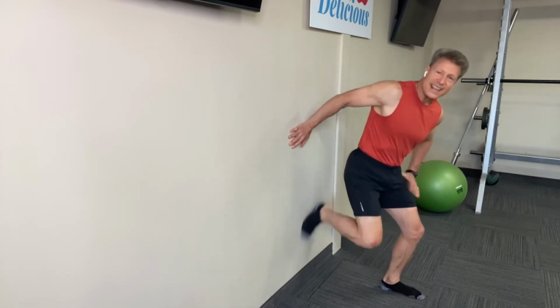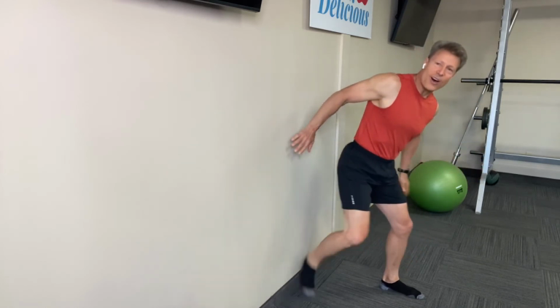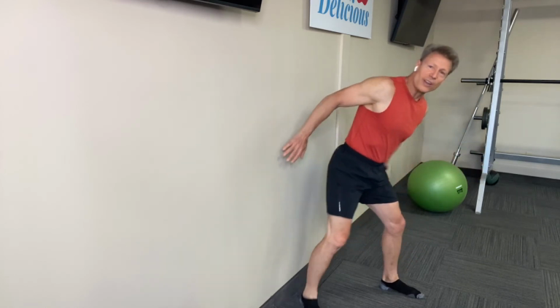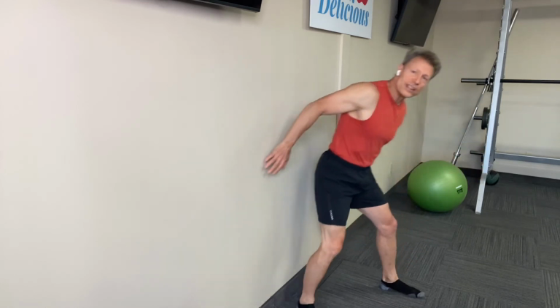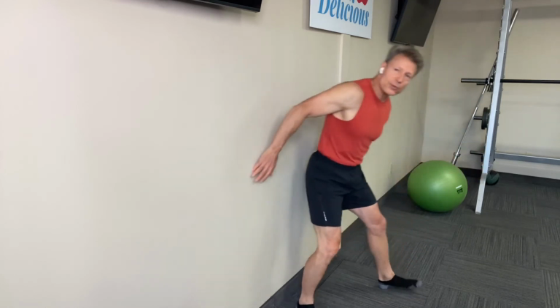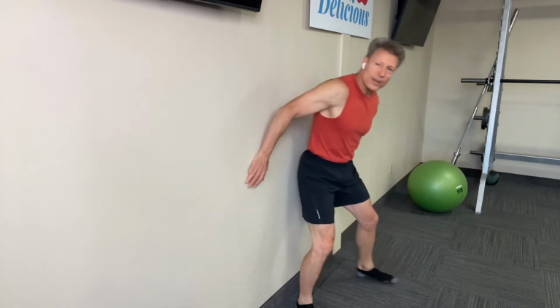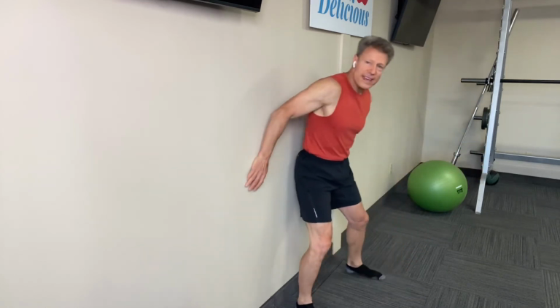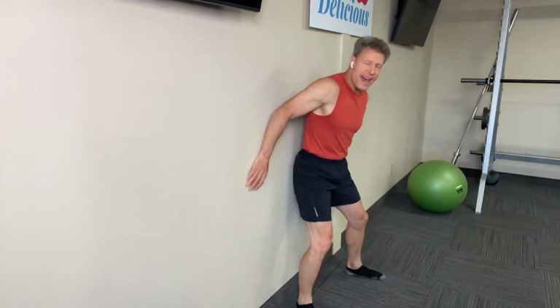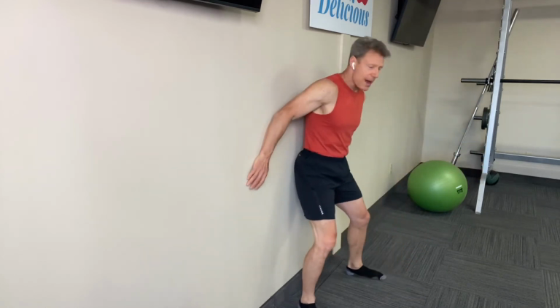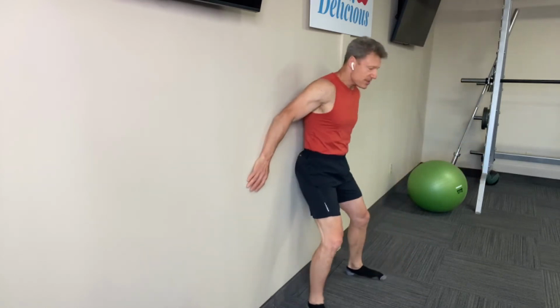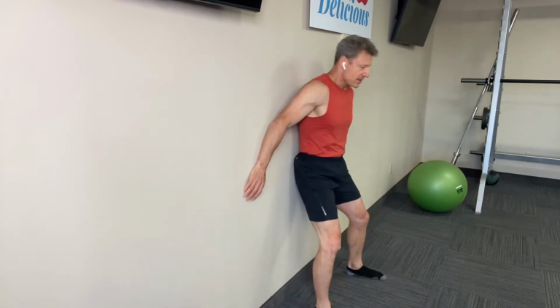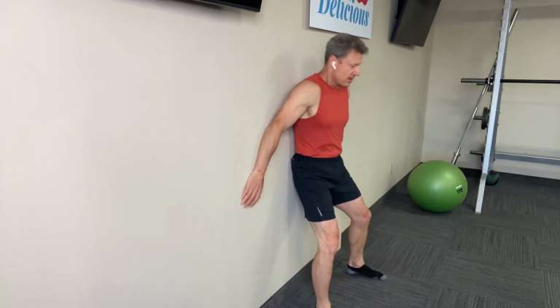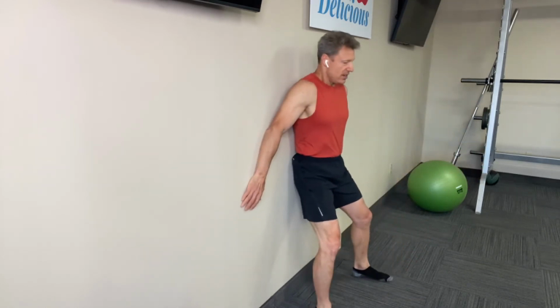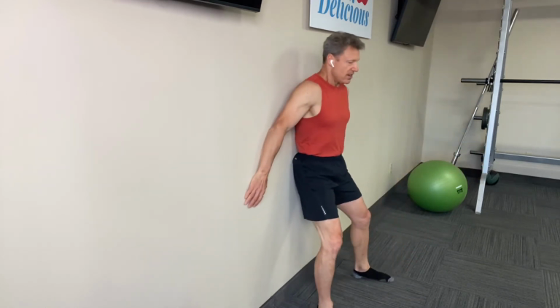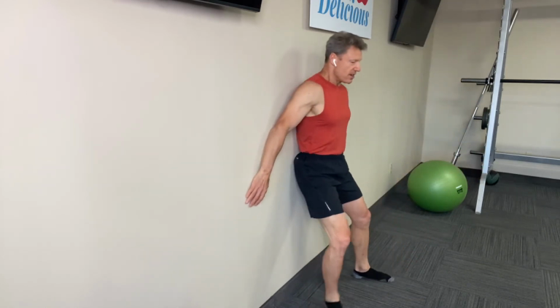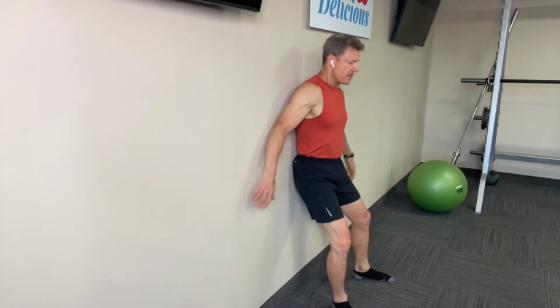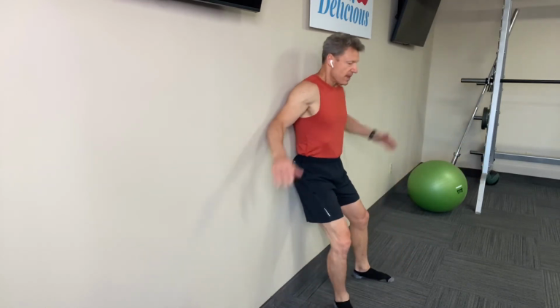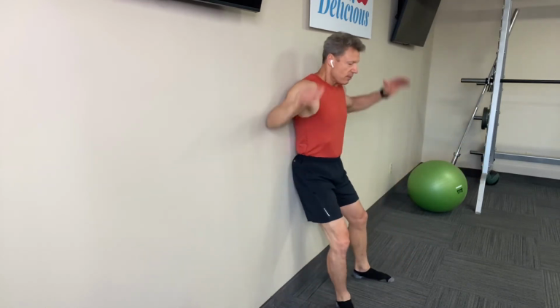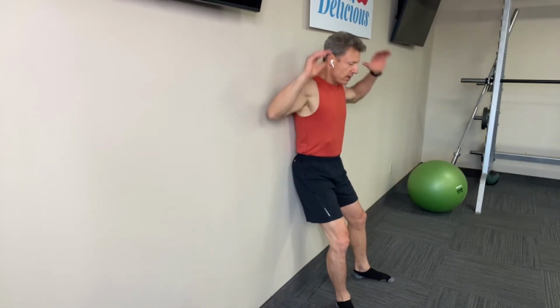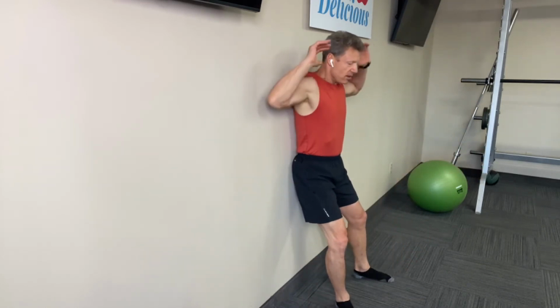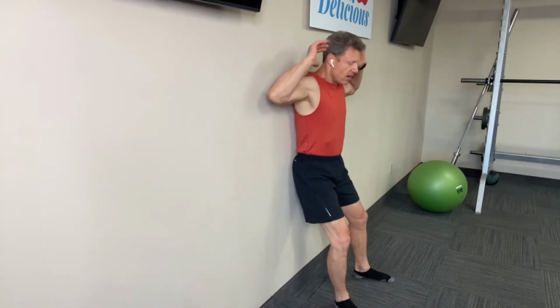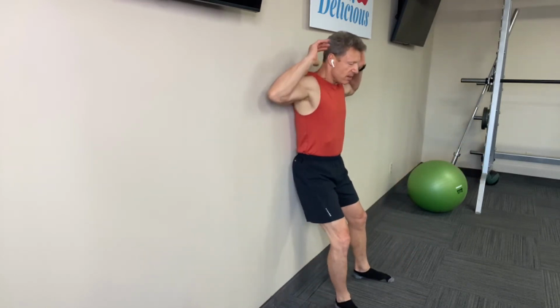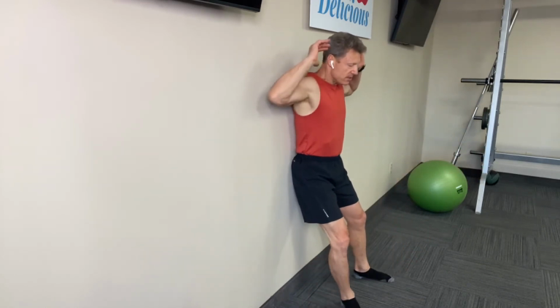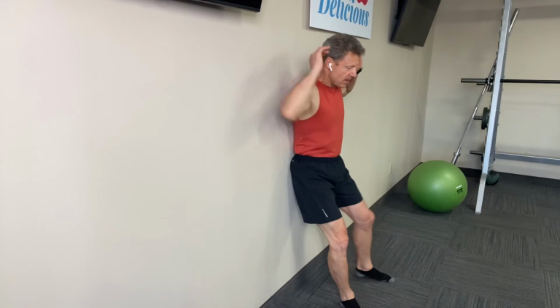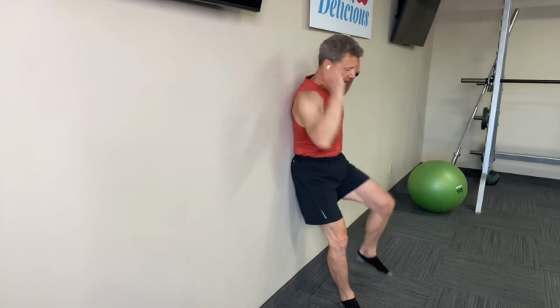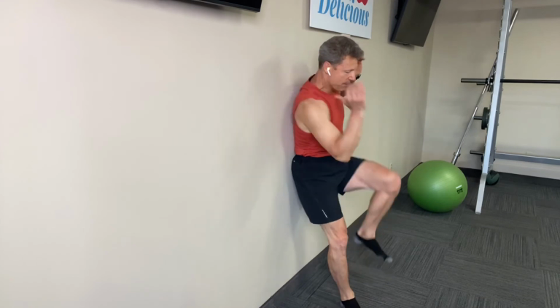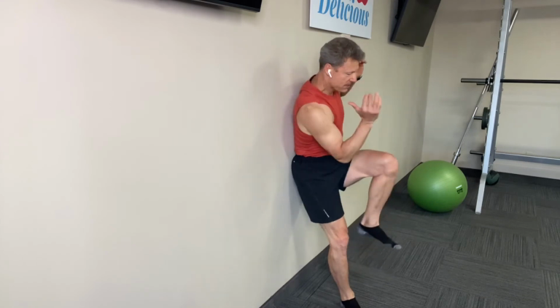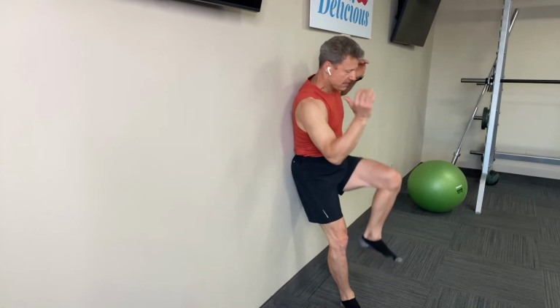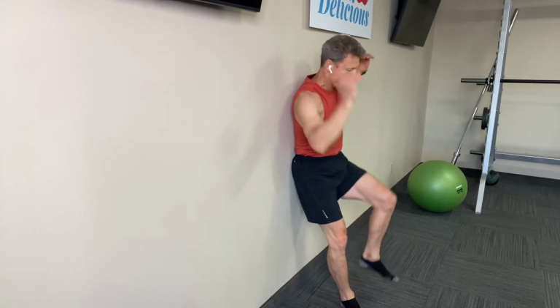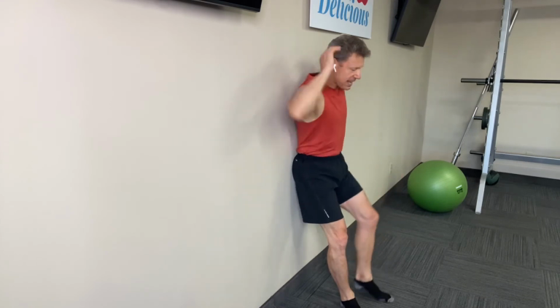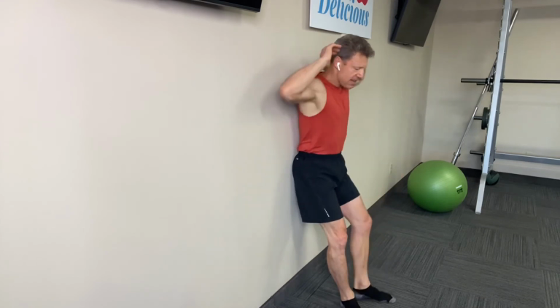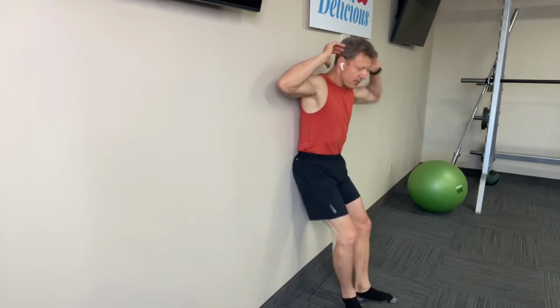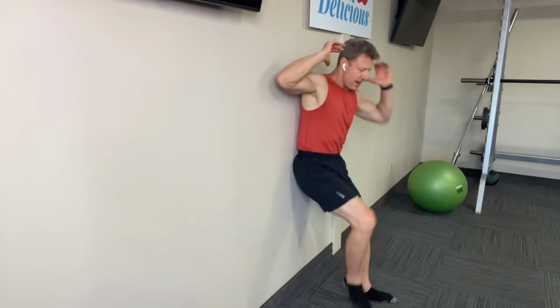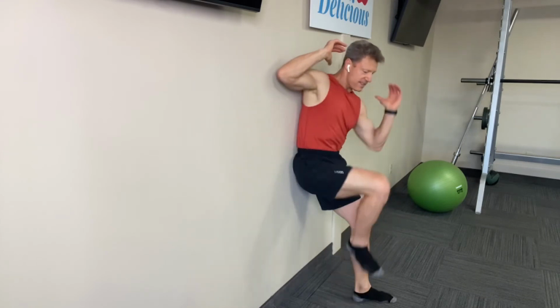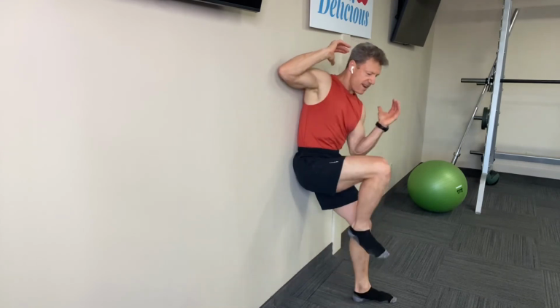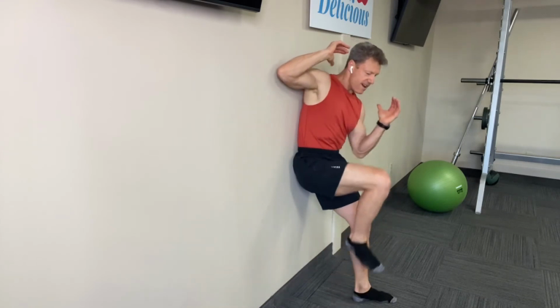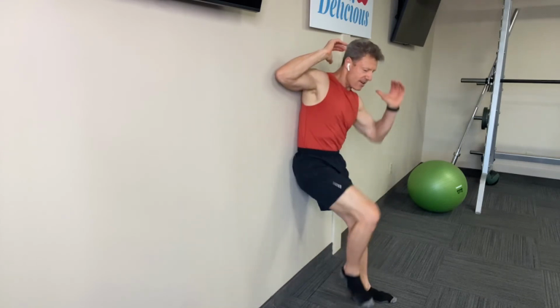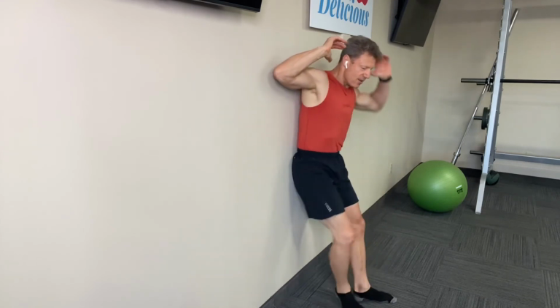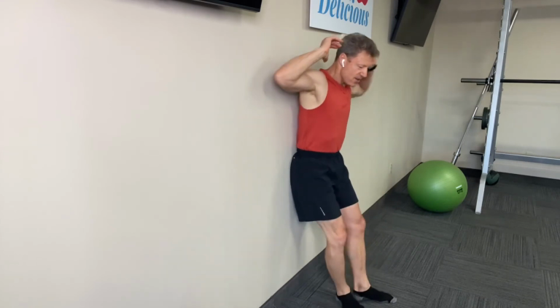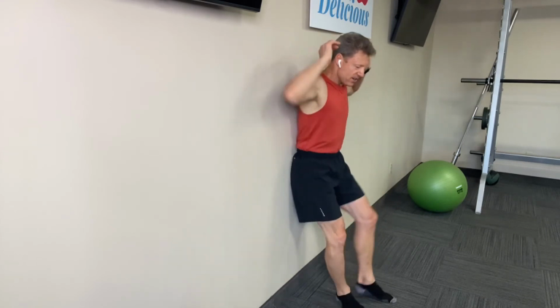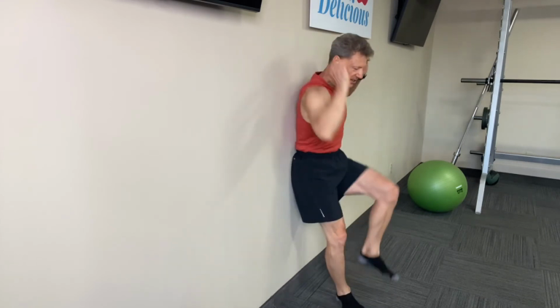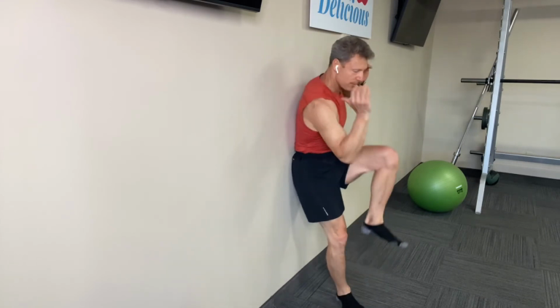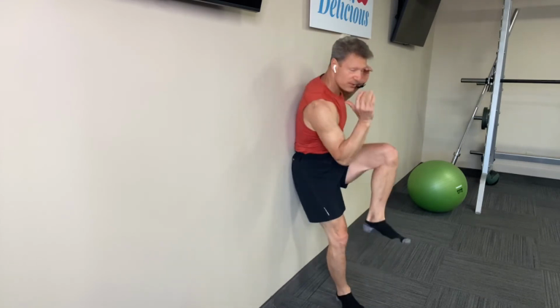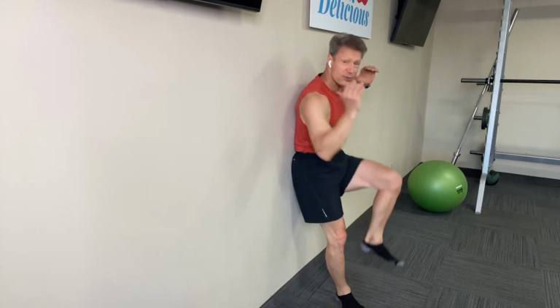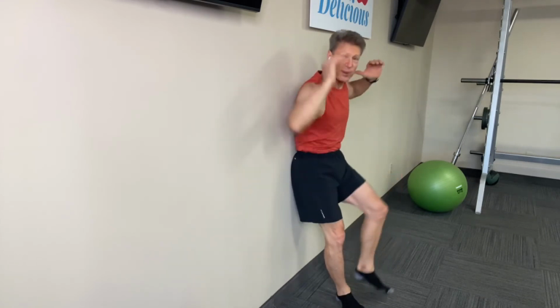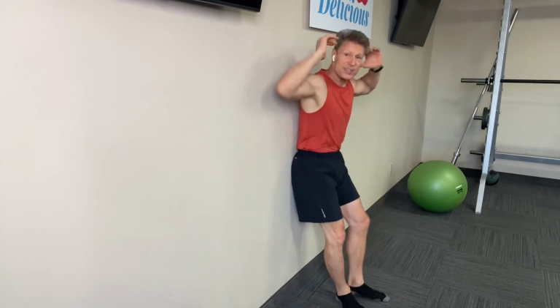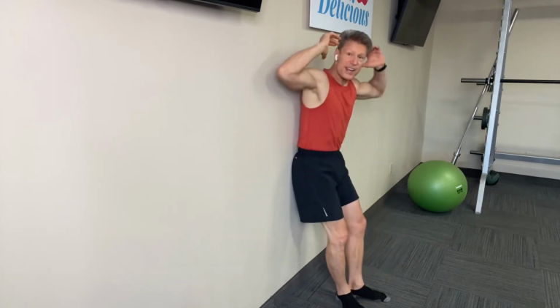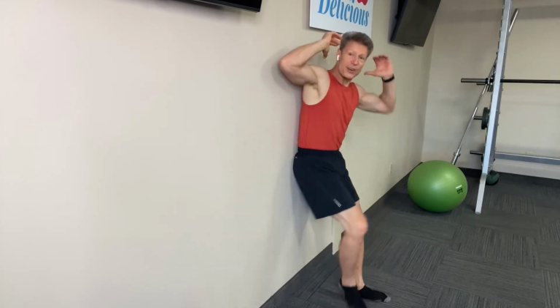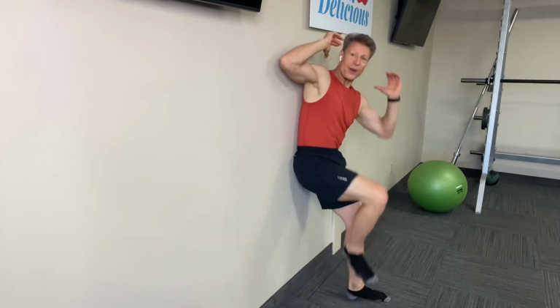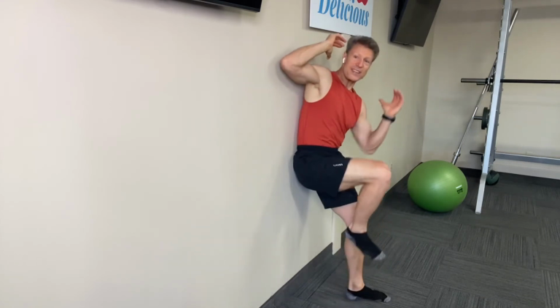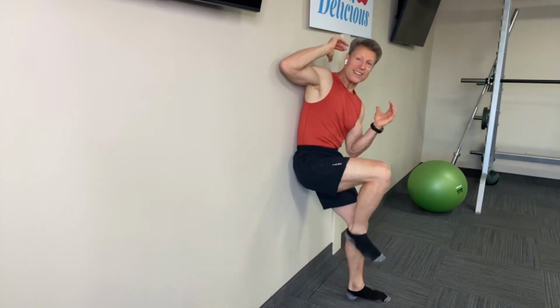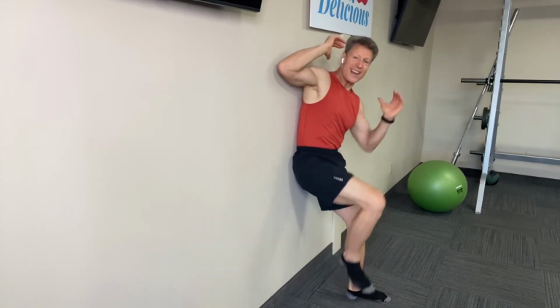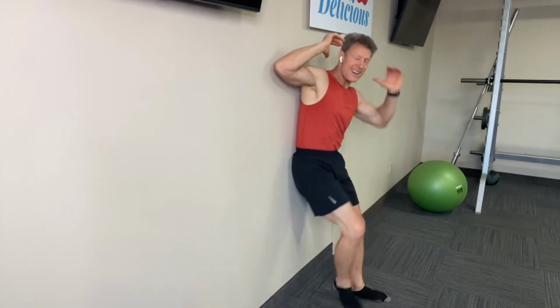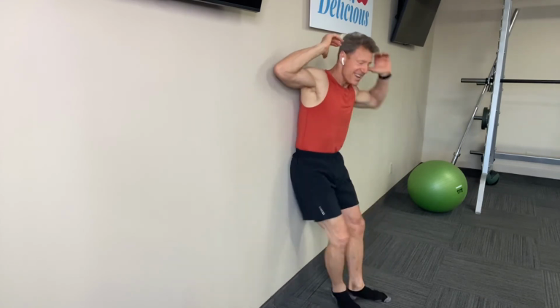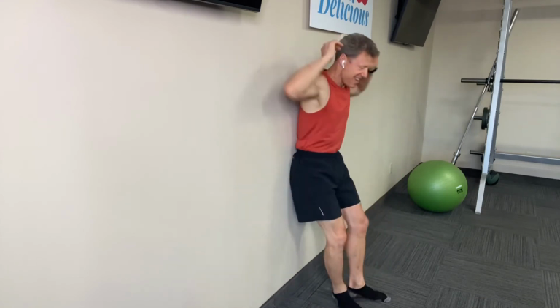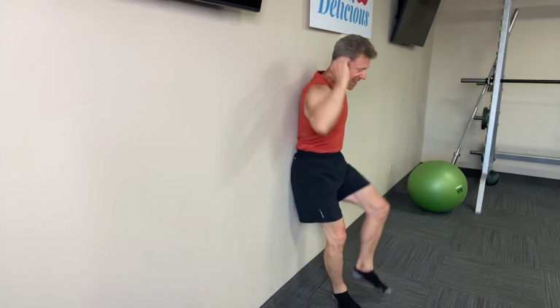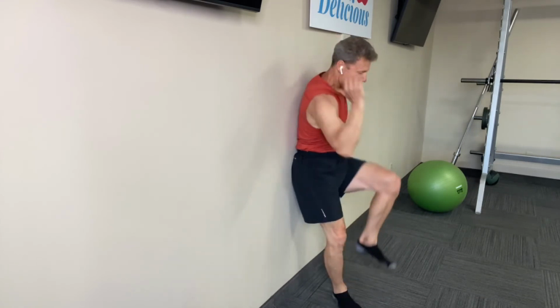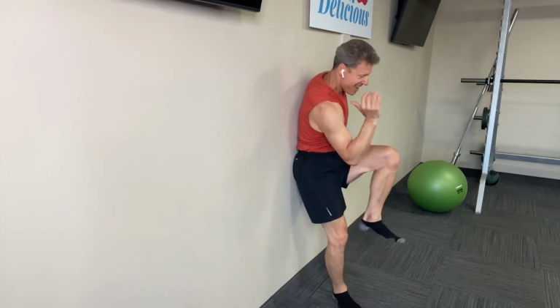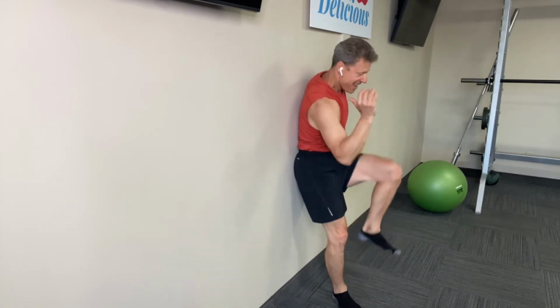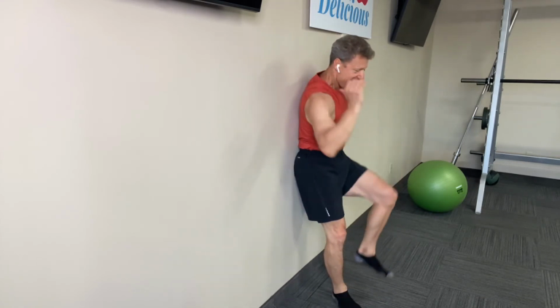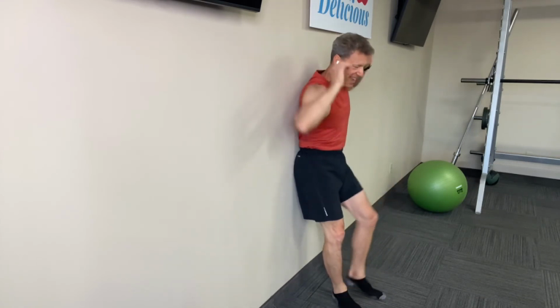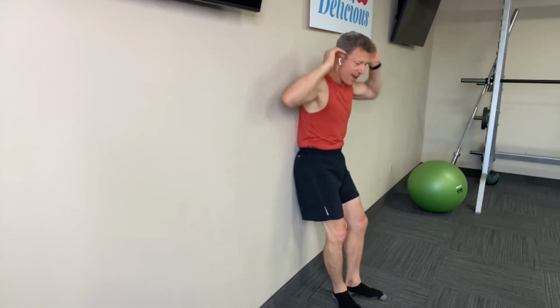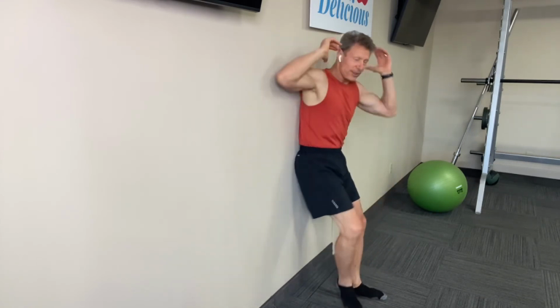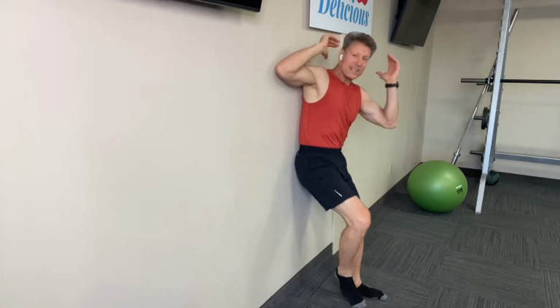Now let's work the abs. Bring the arms to the opposite knee right there. Slimmer, trimmer, tighter waistline. And release.